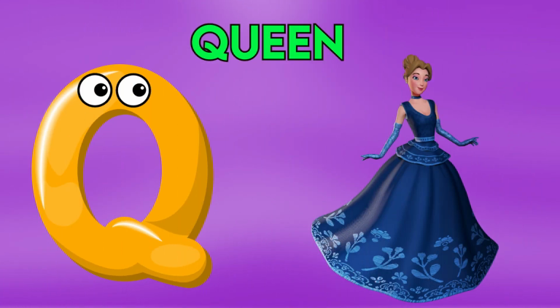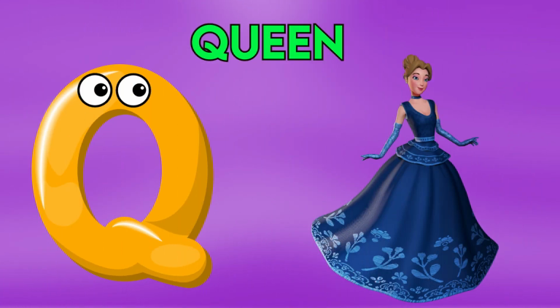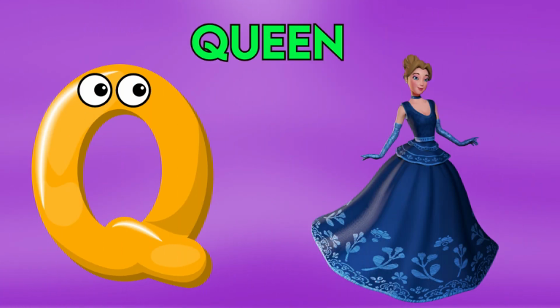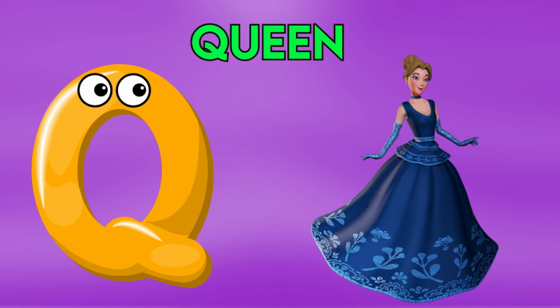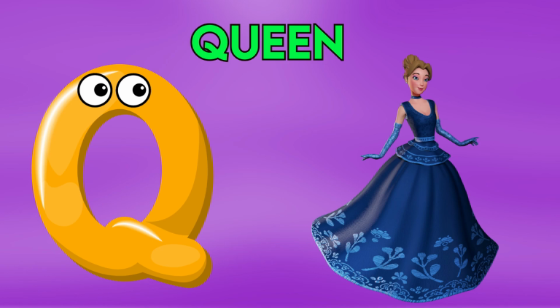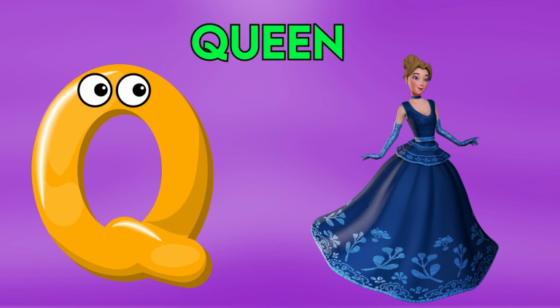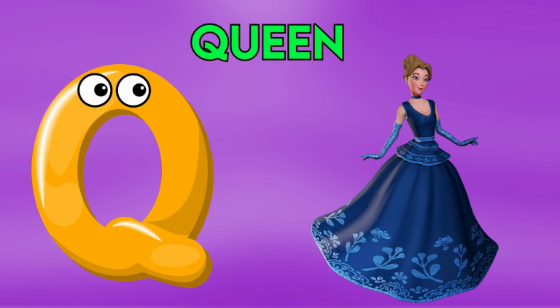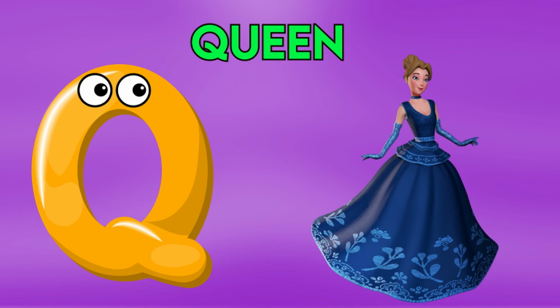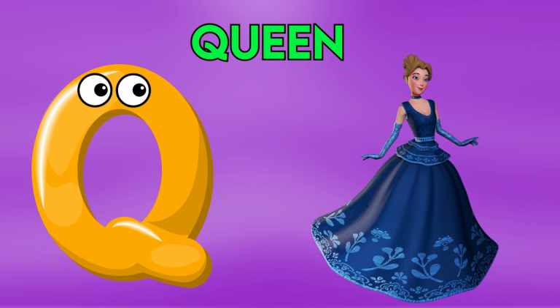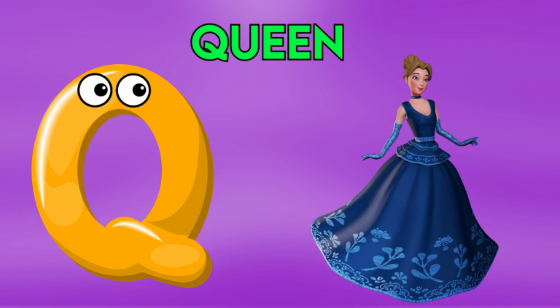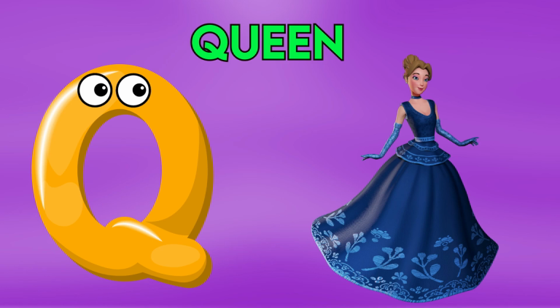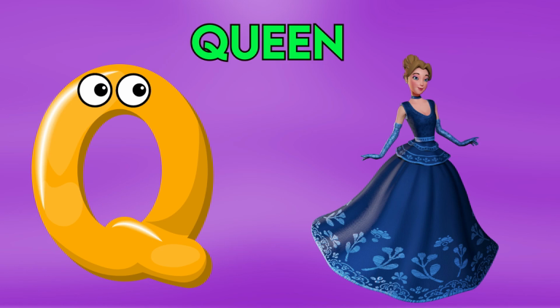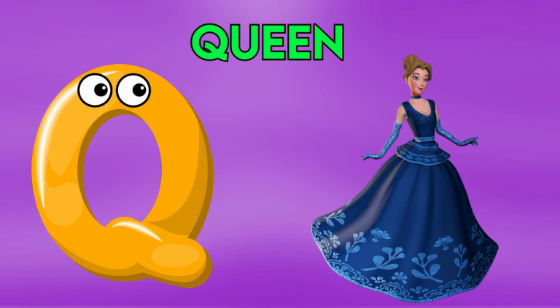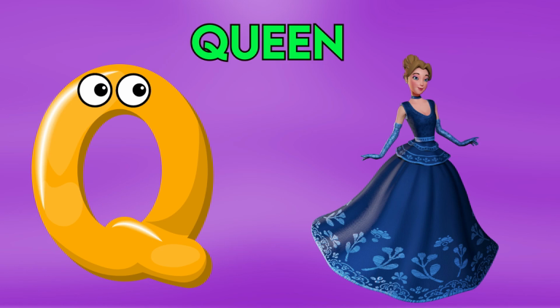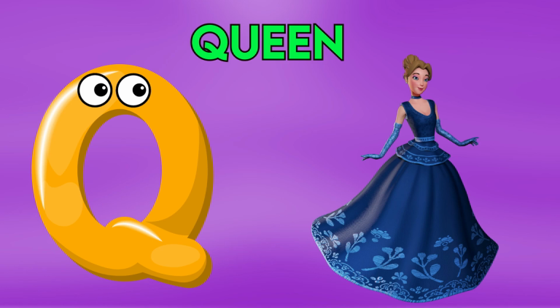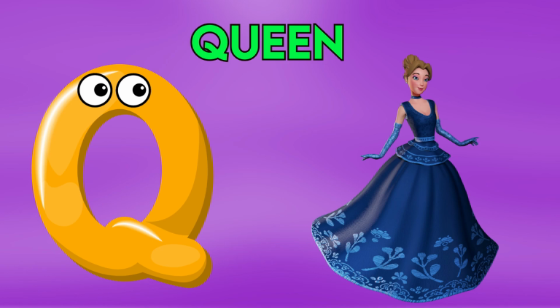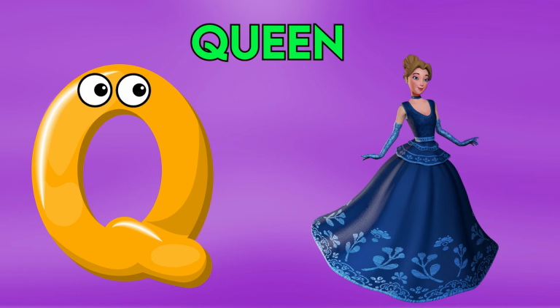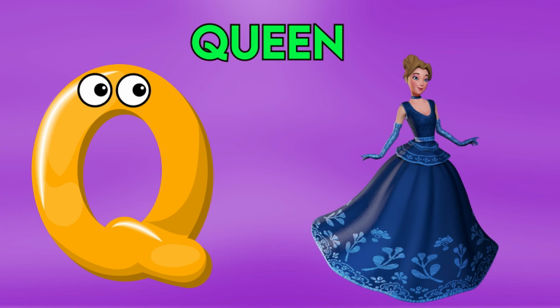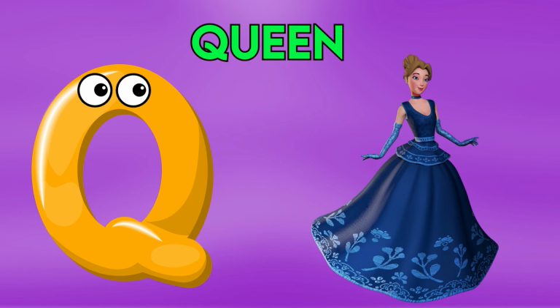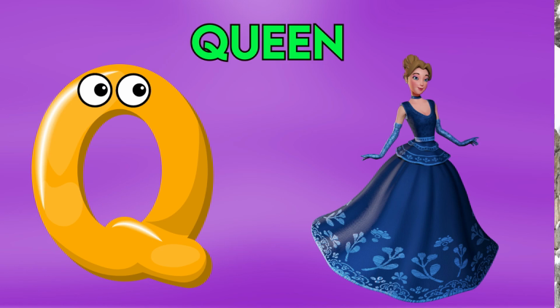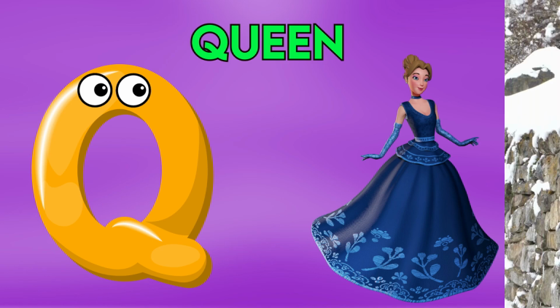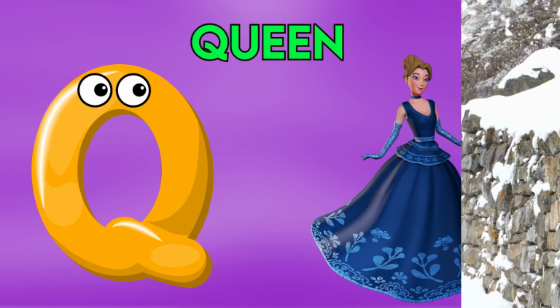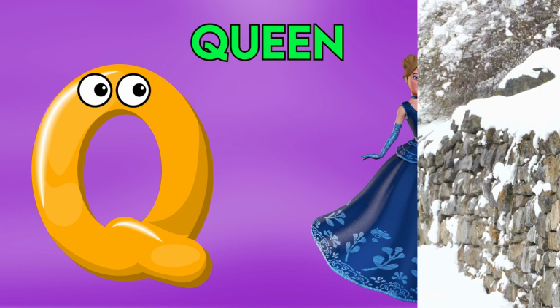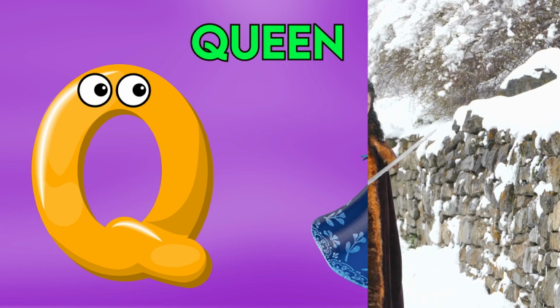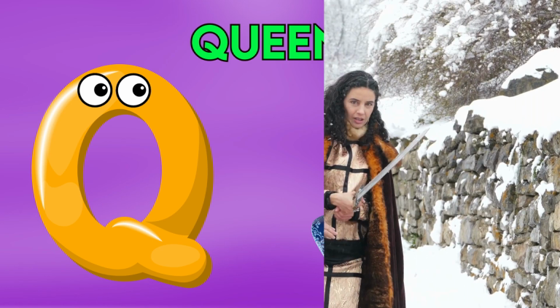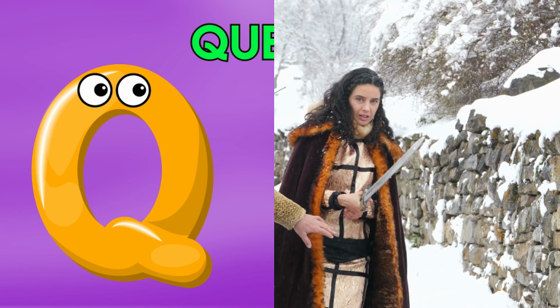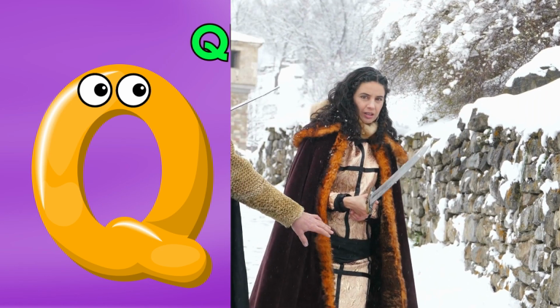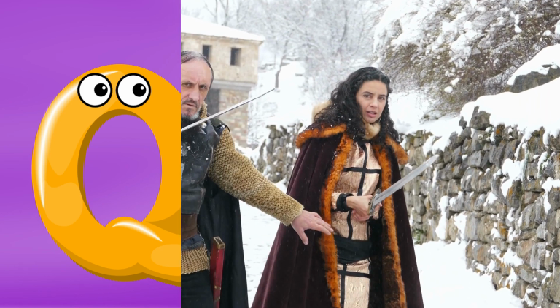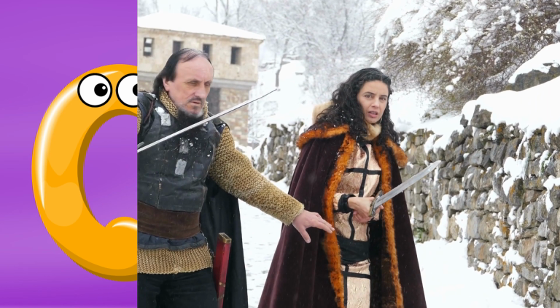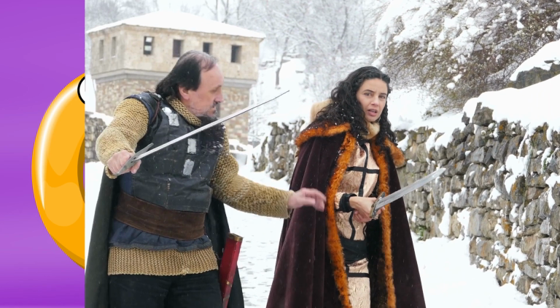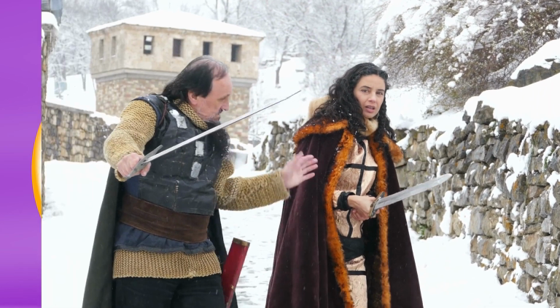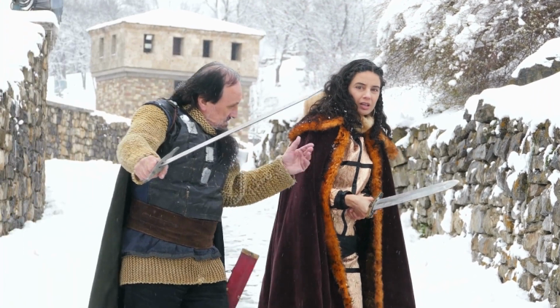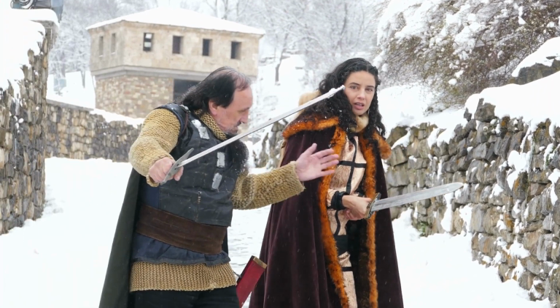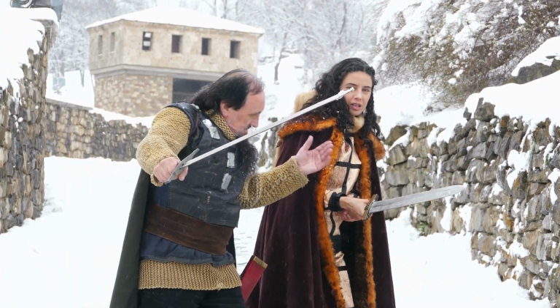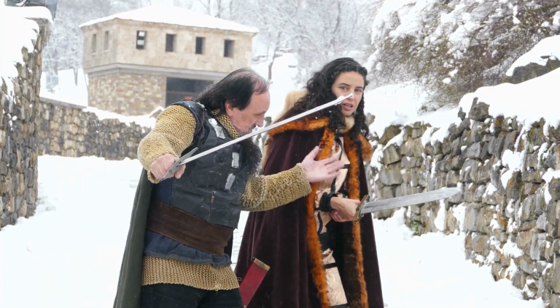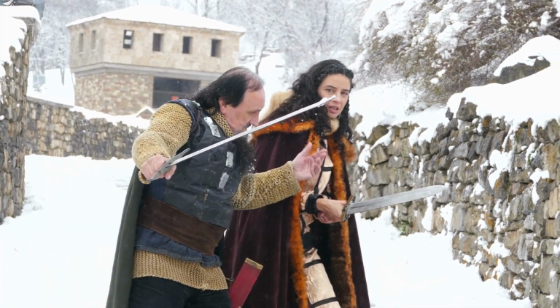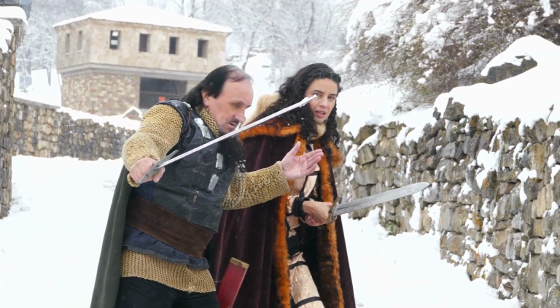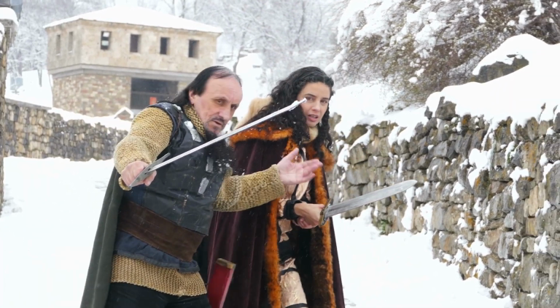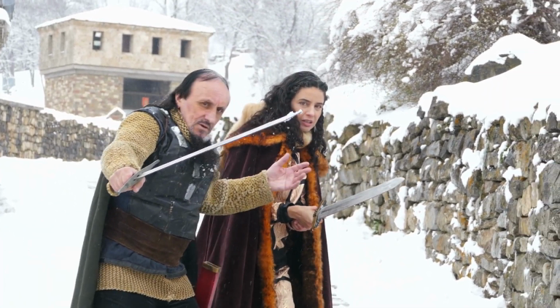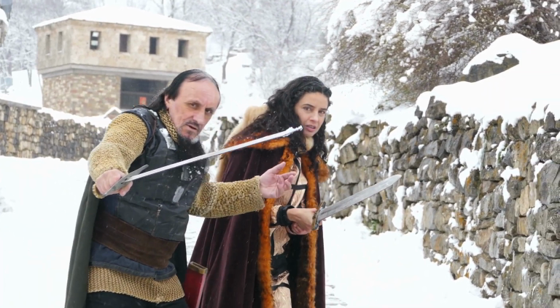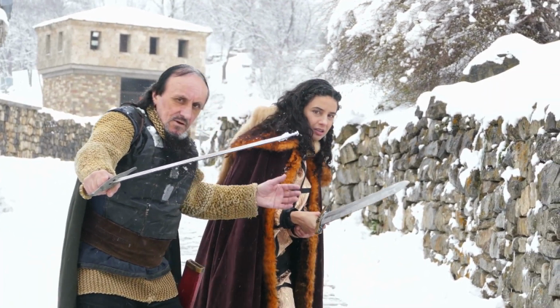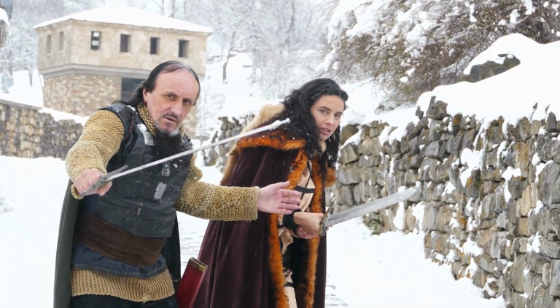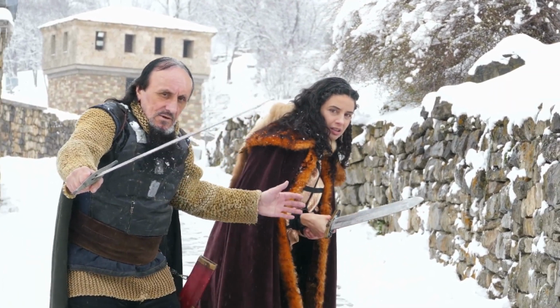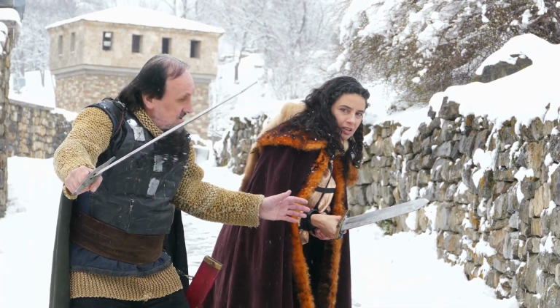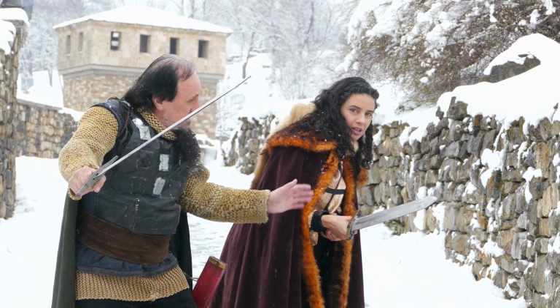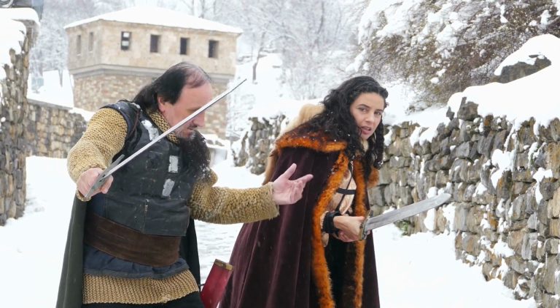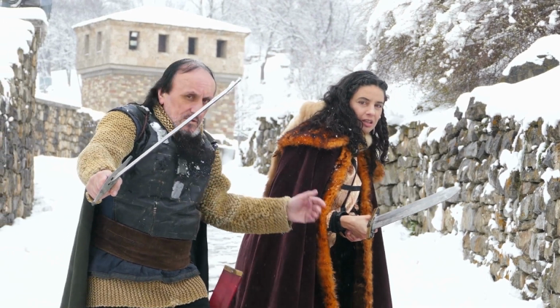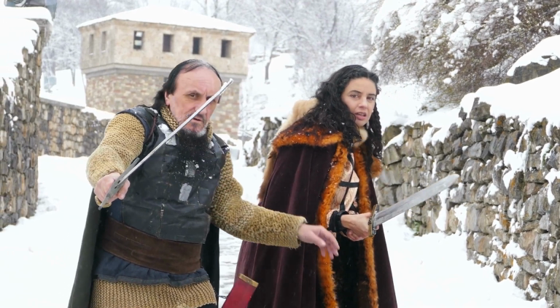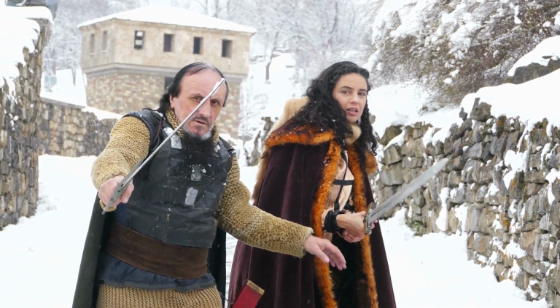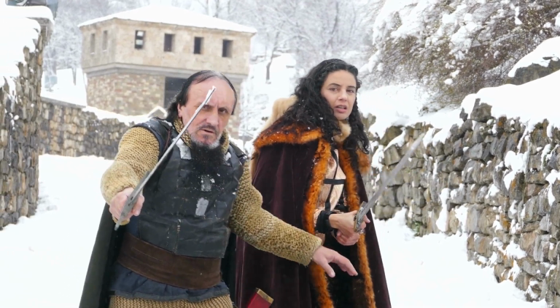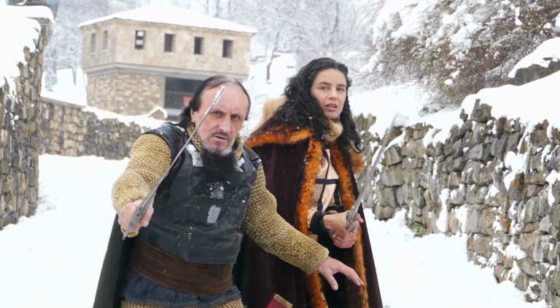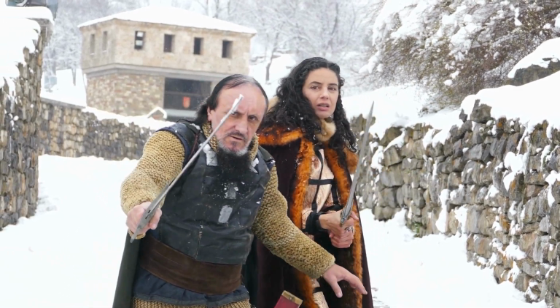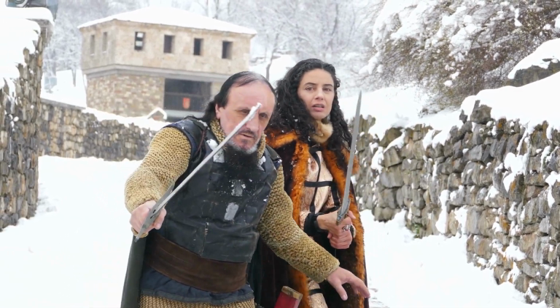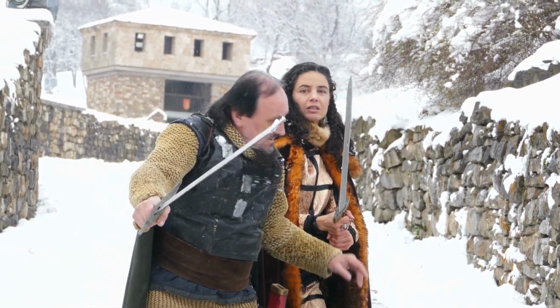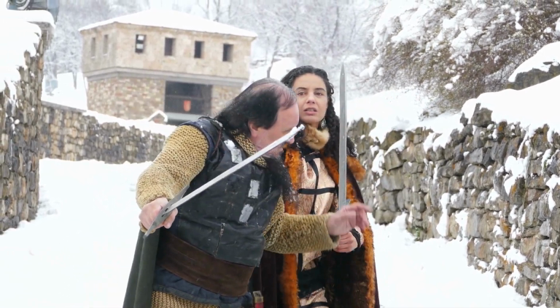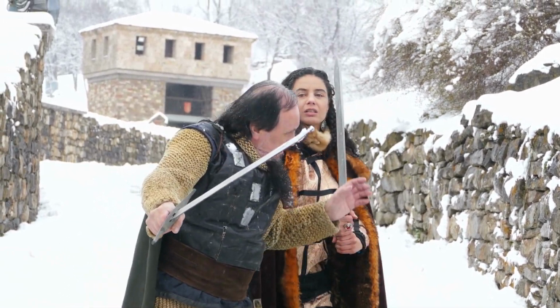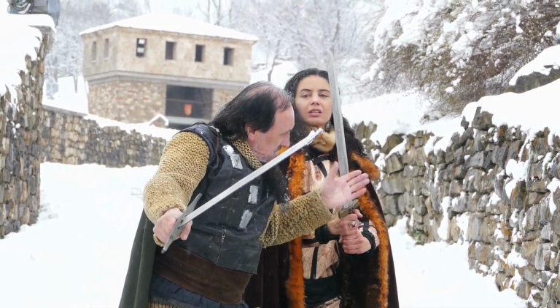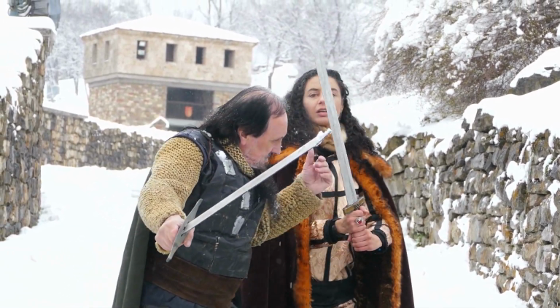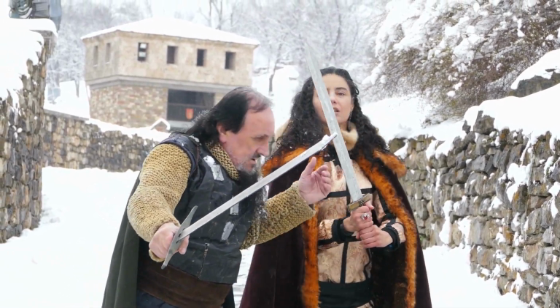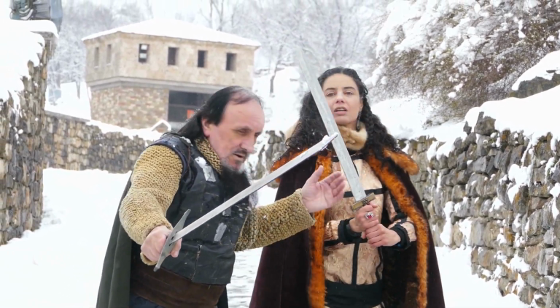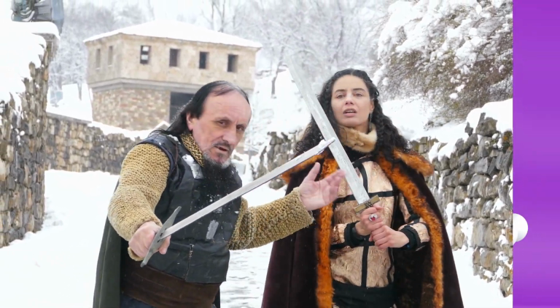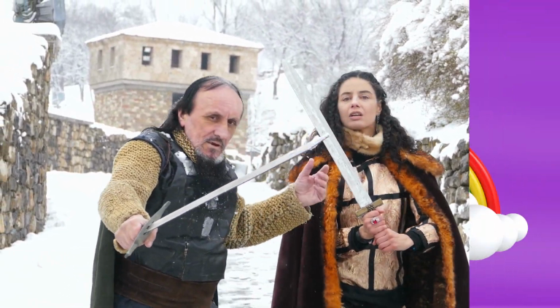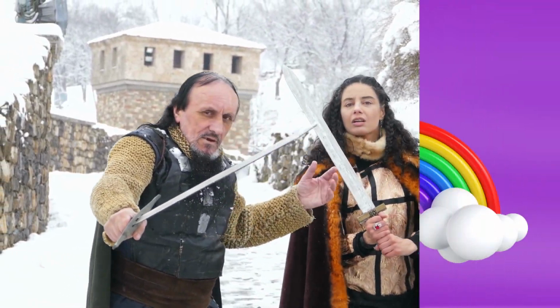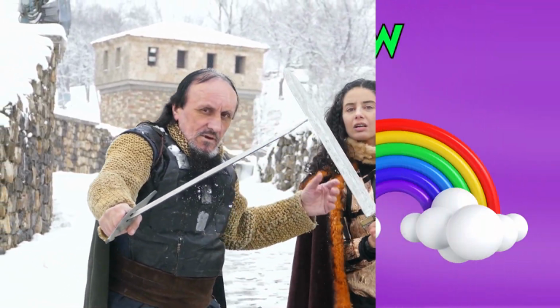U is for Coin, C-C-Coin, C-C-Coin, U-Coin.